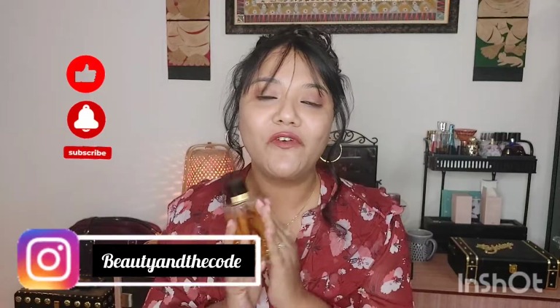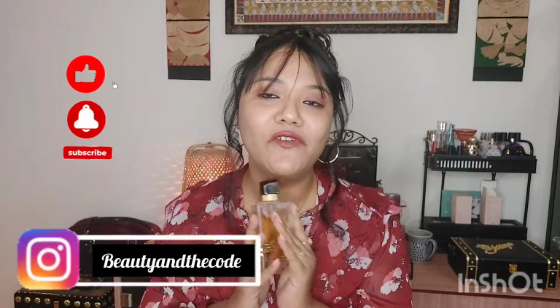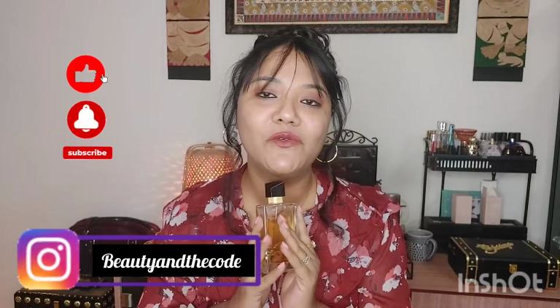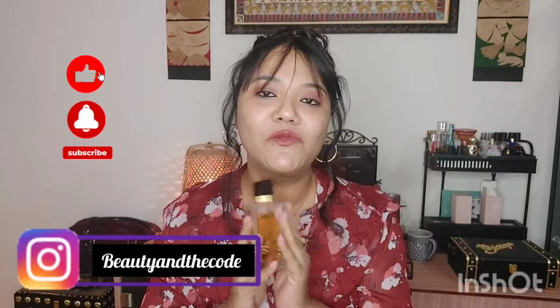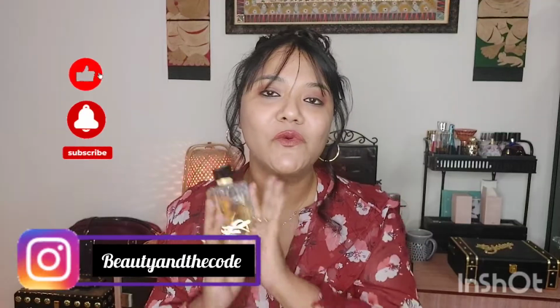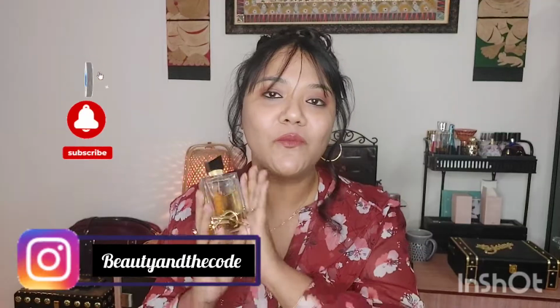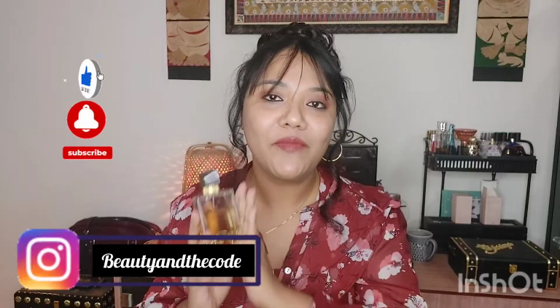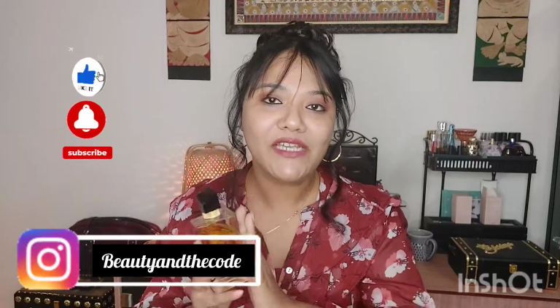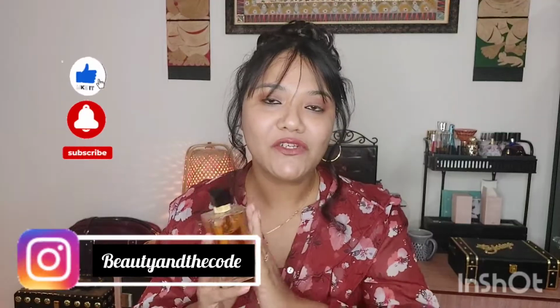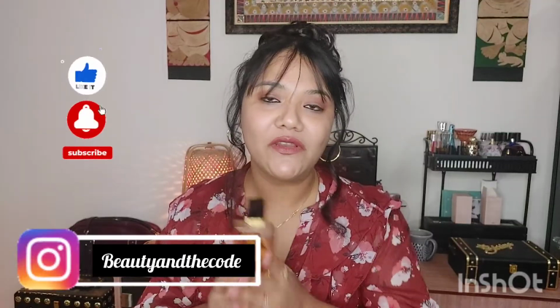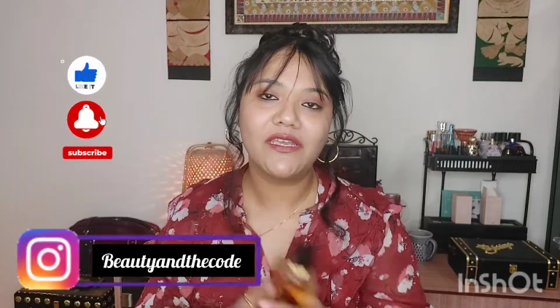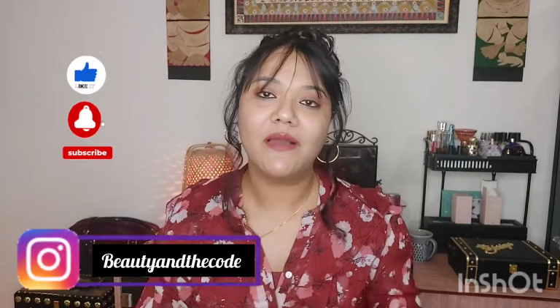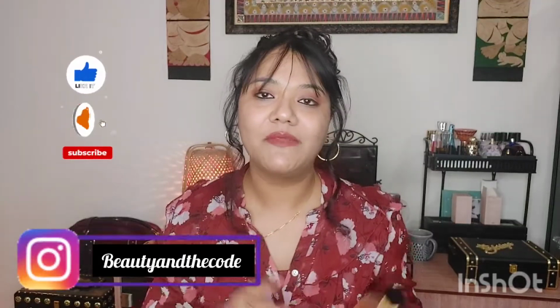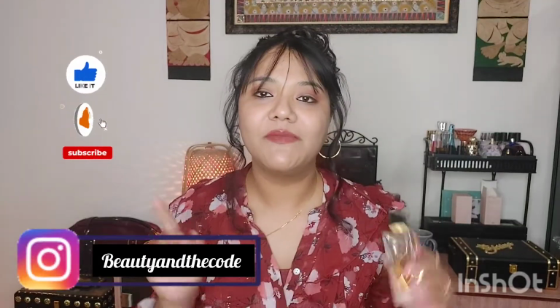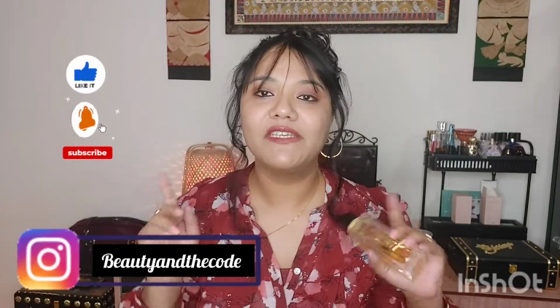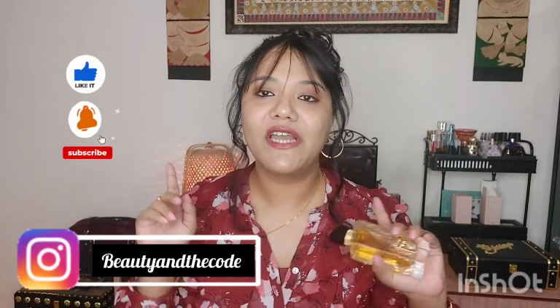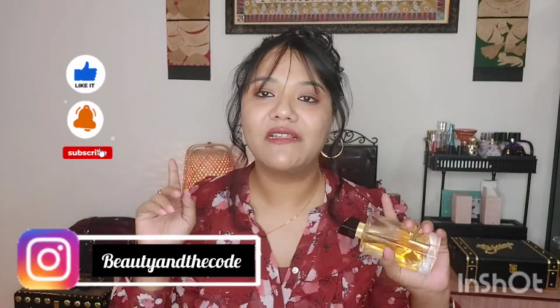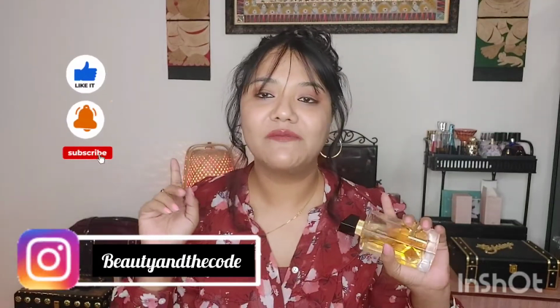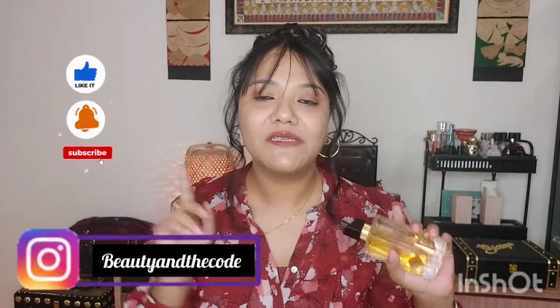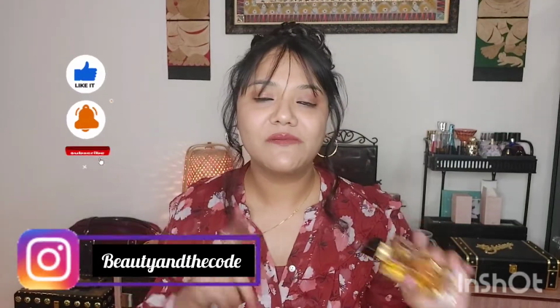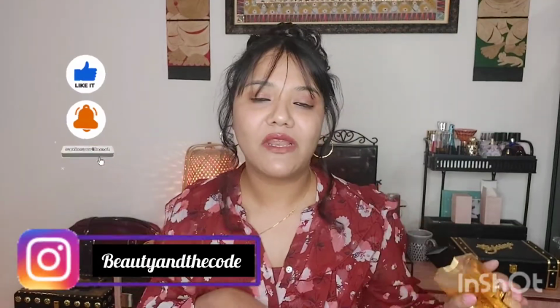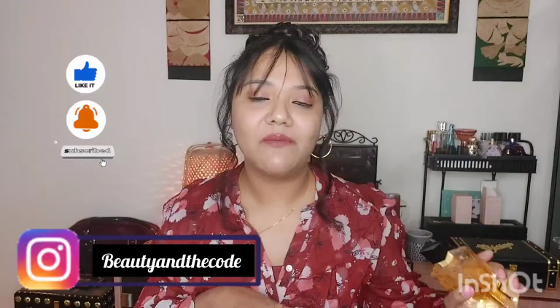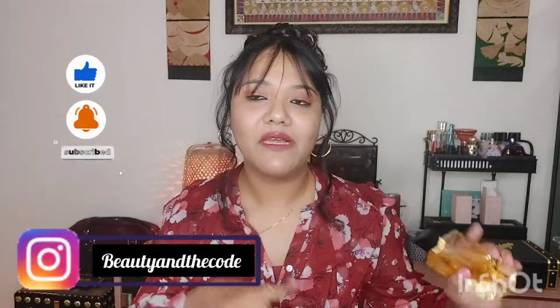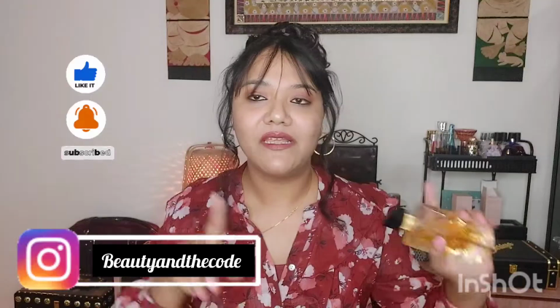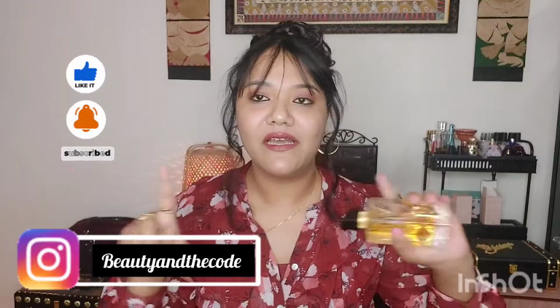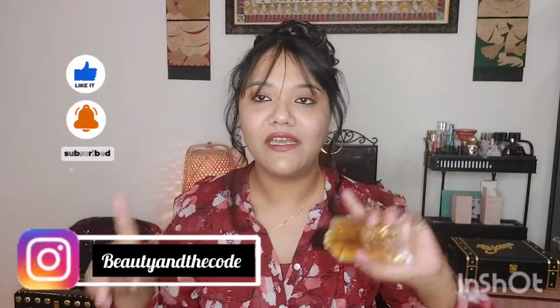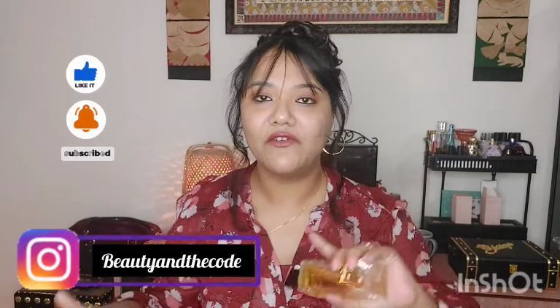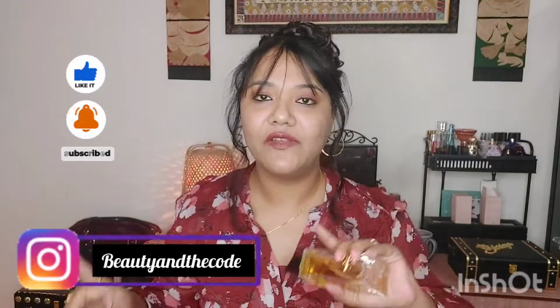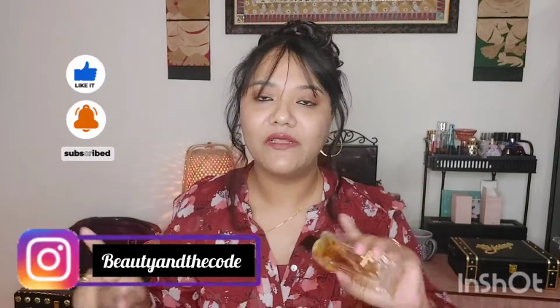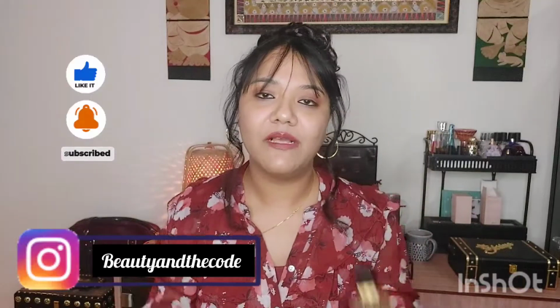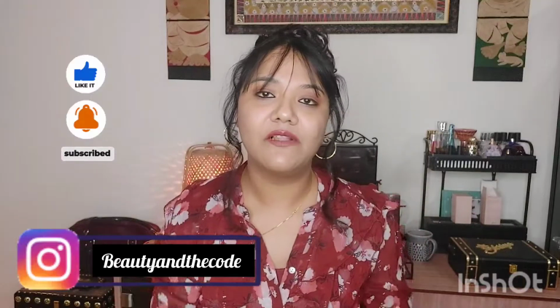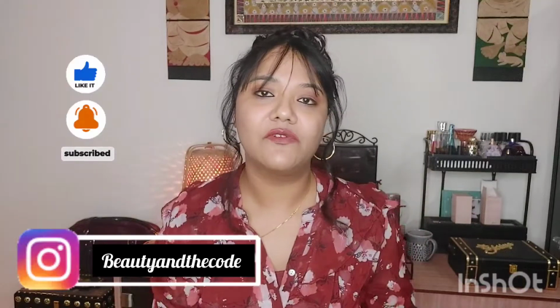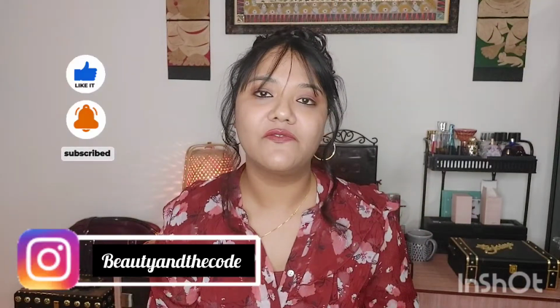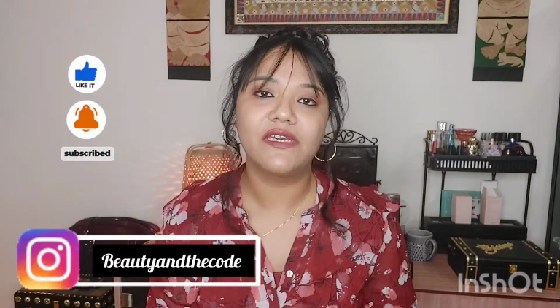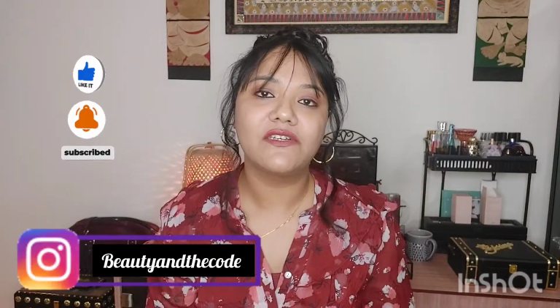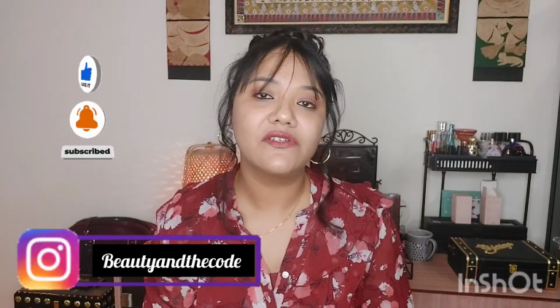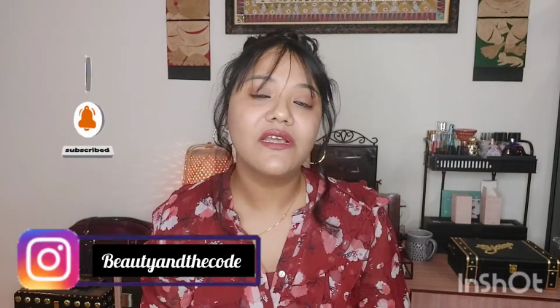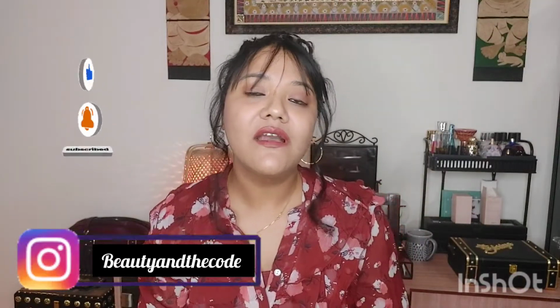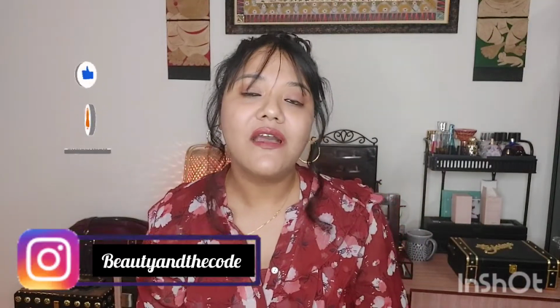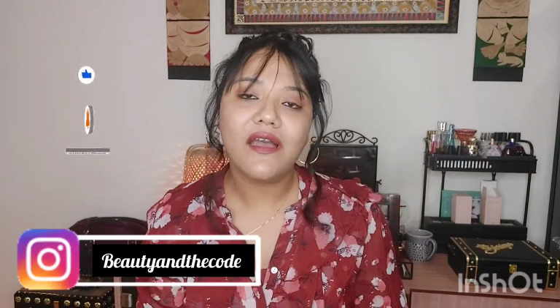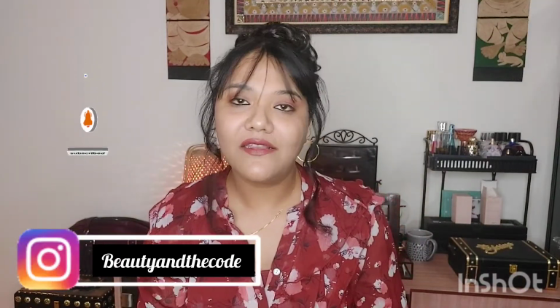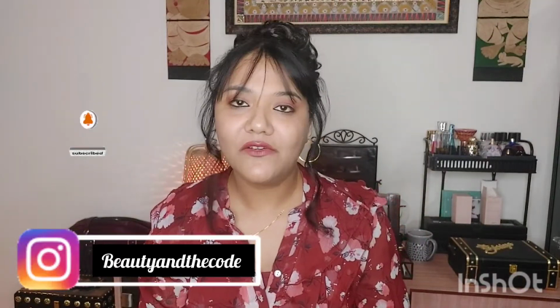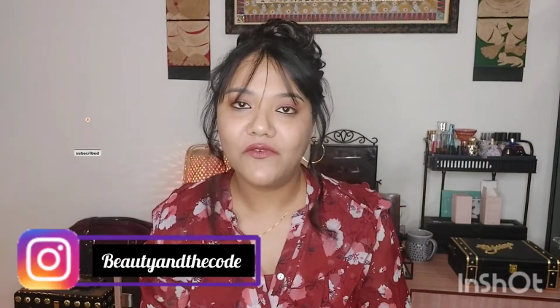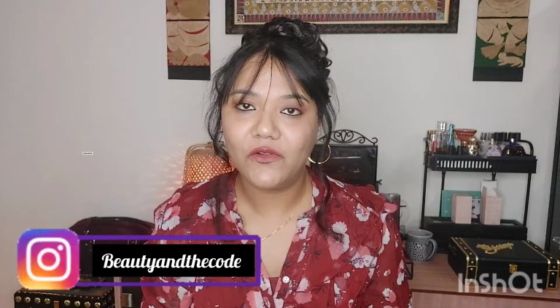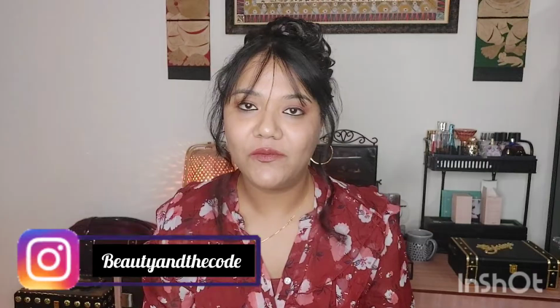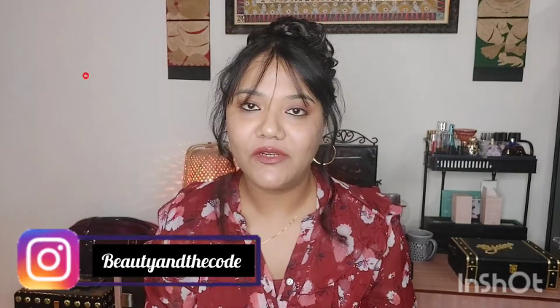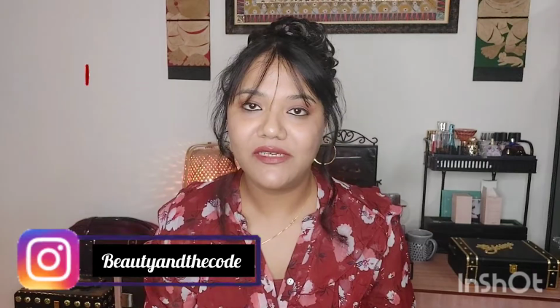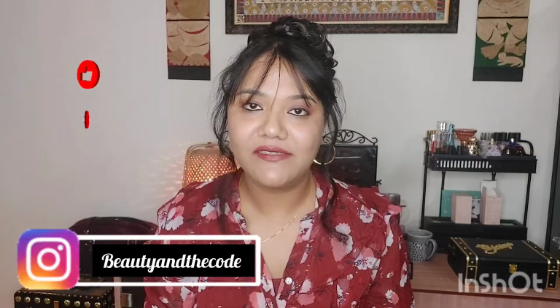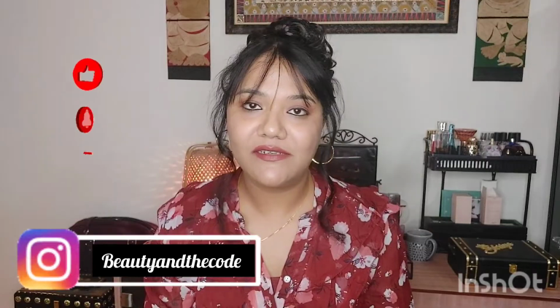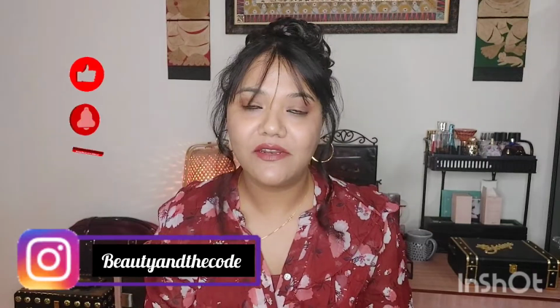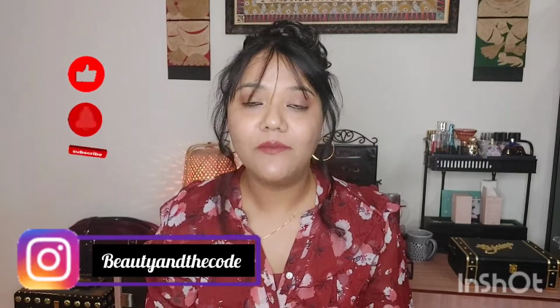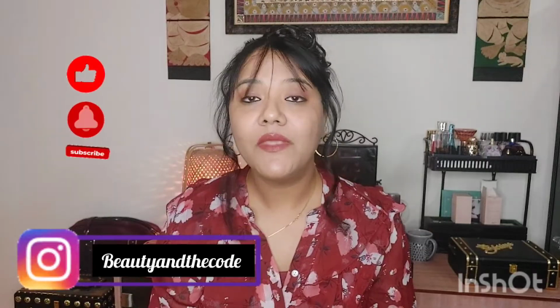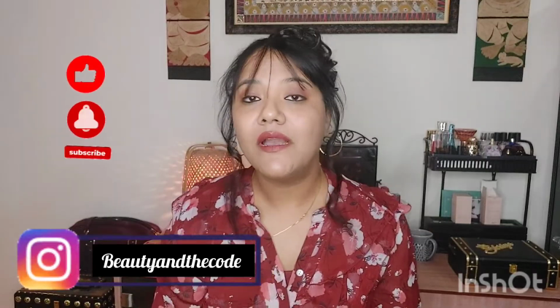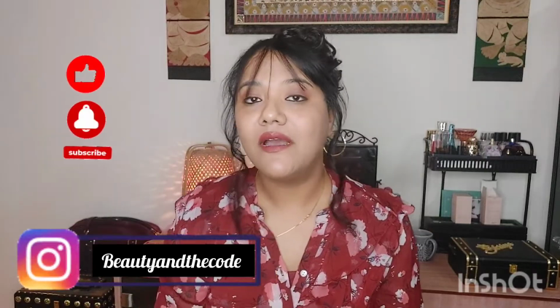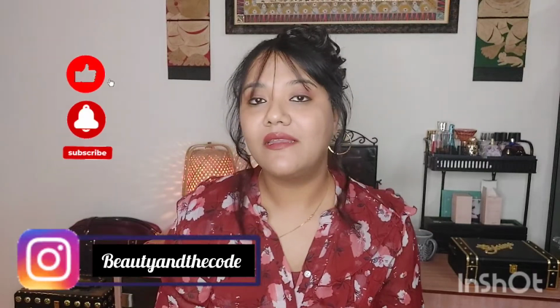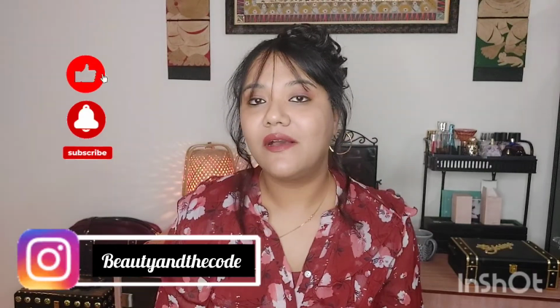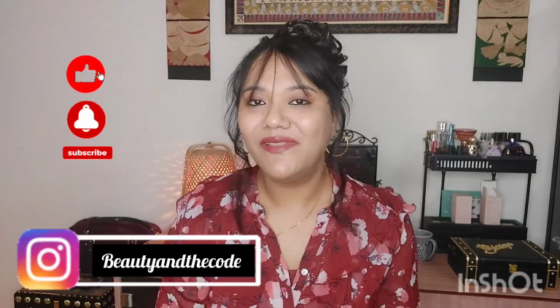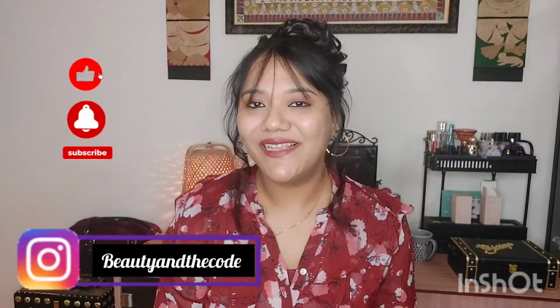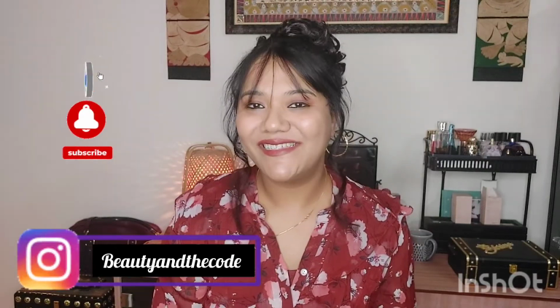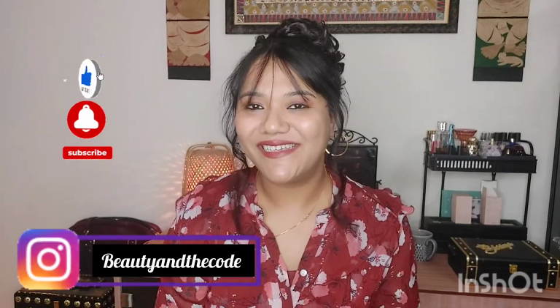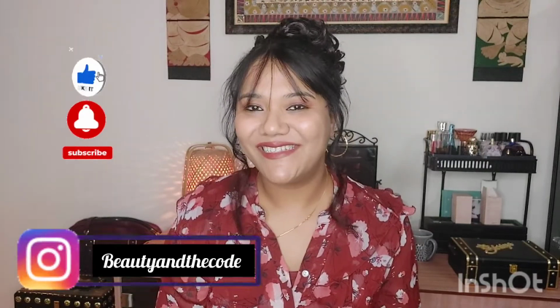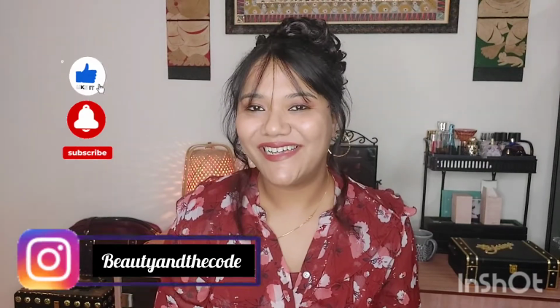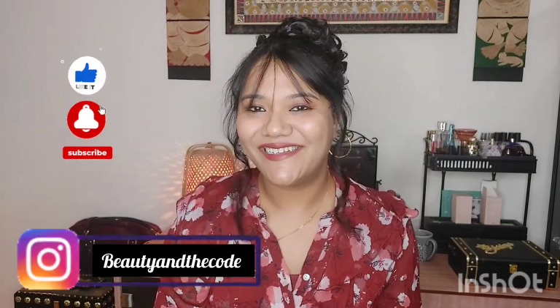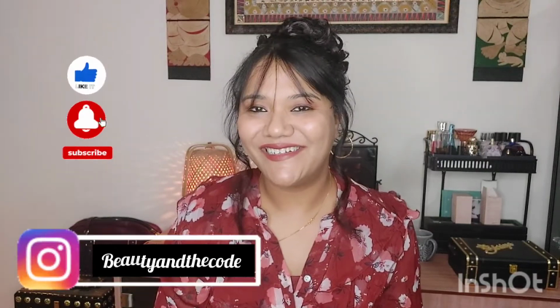Before we do so, make sure that you have subscribed to my channel, hit the bell notification, and follow me on Instagram. And now let's get started.